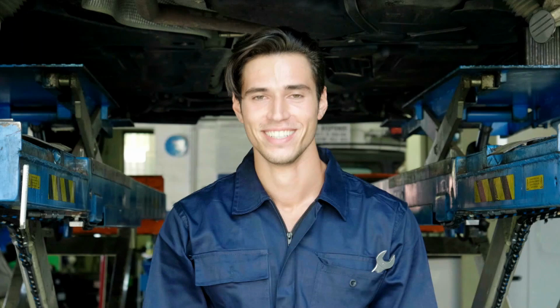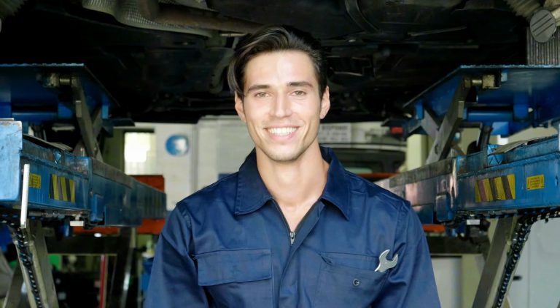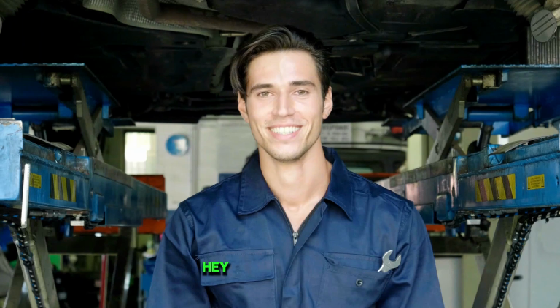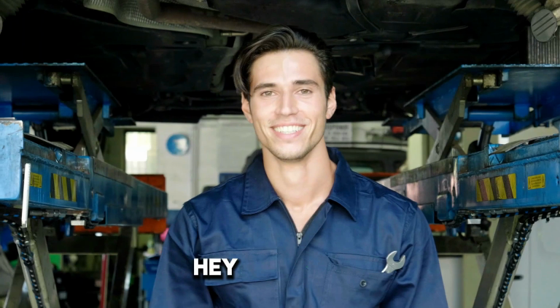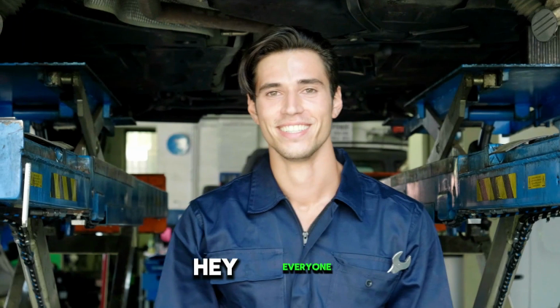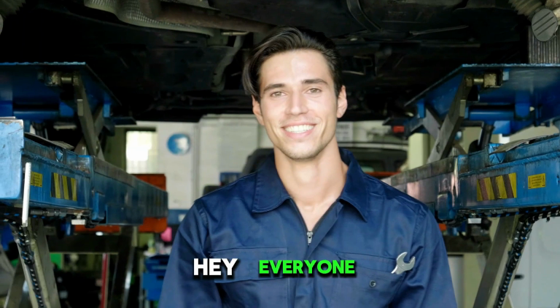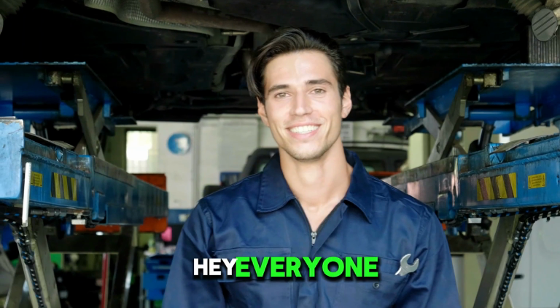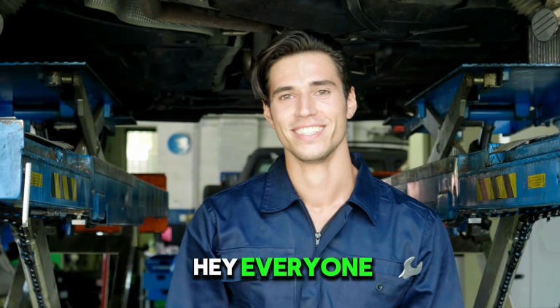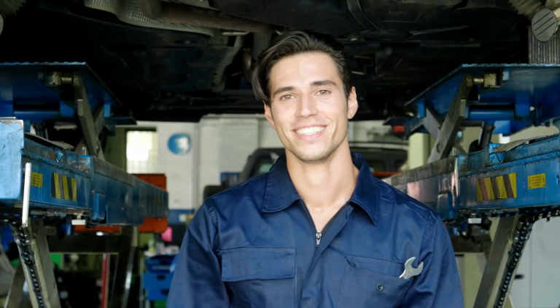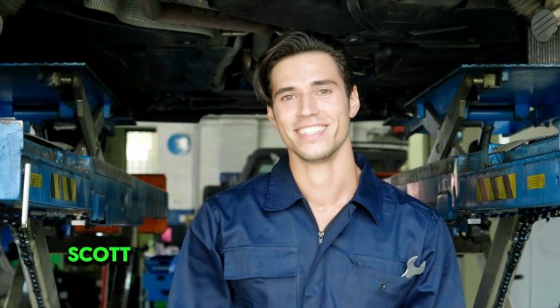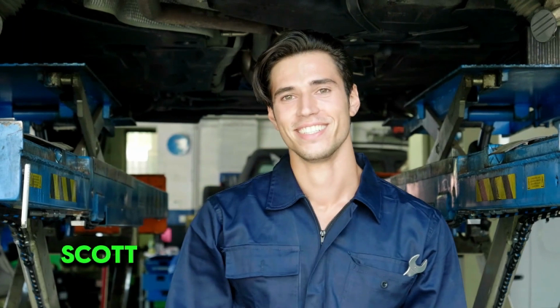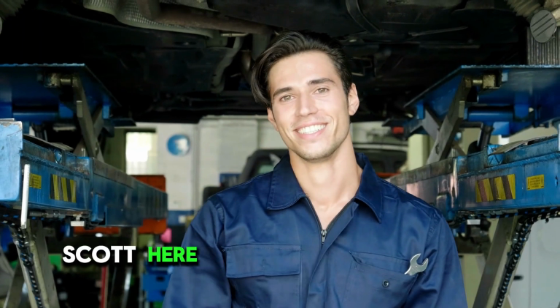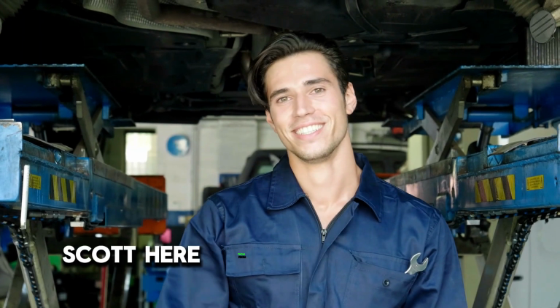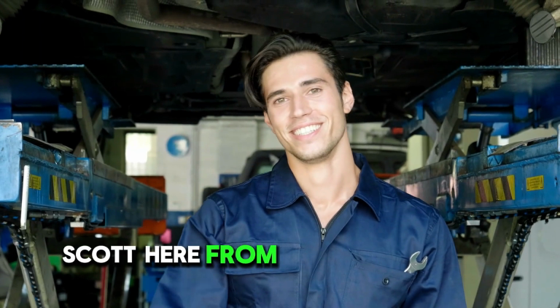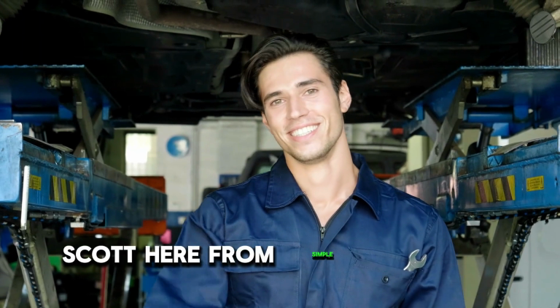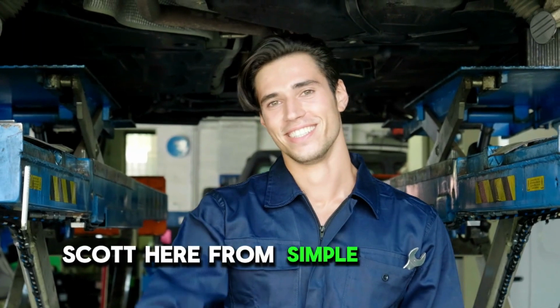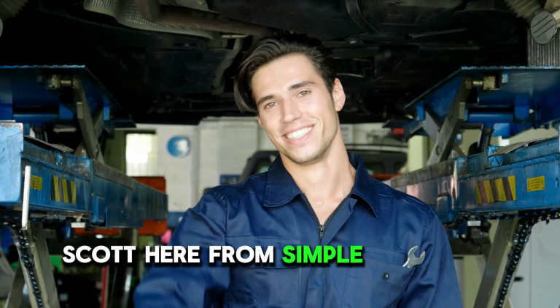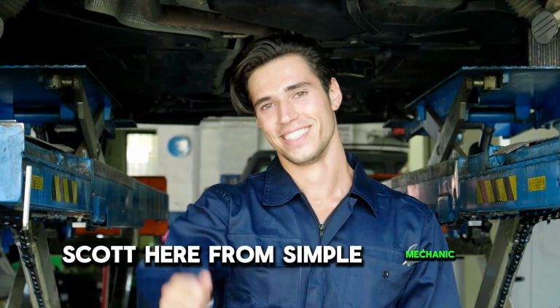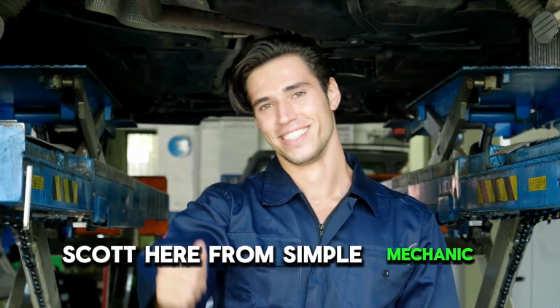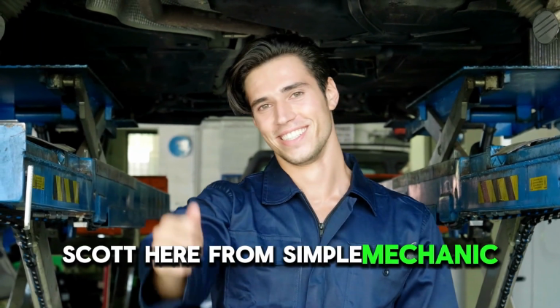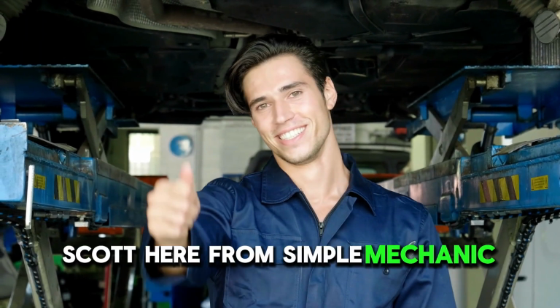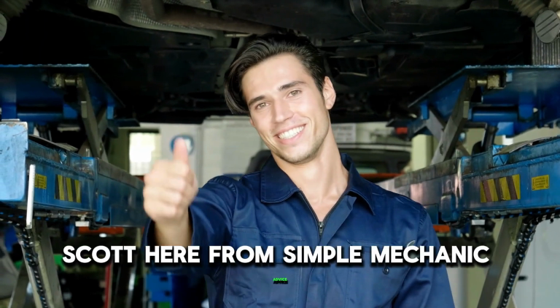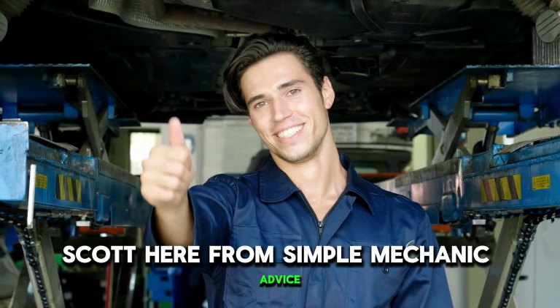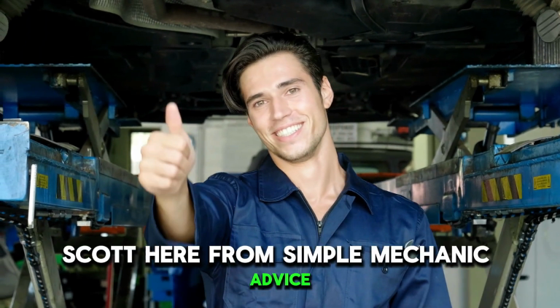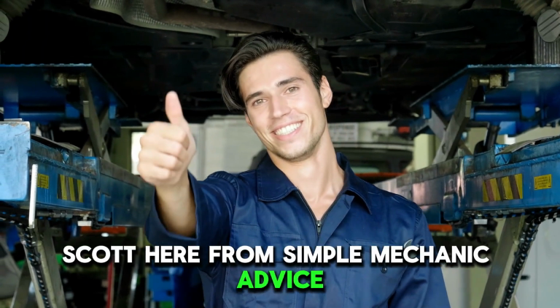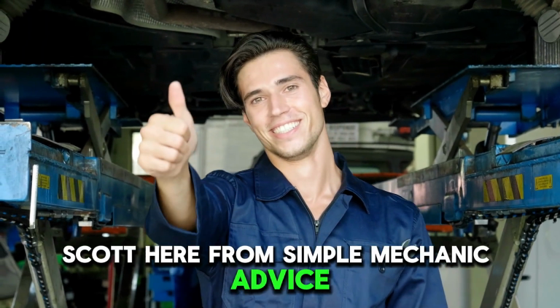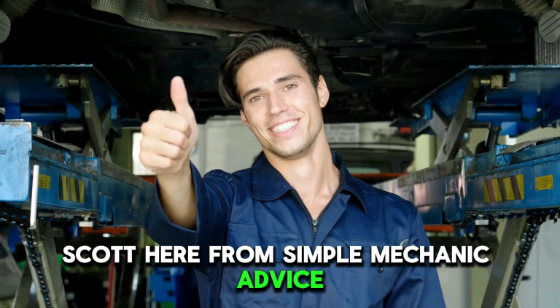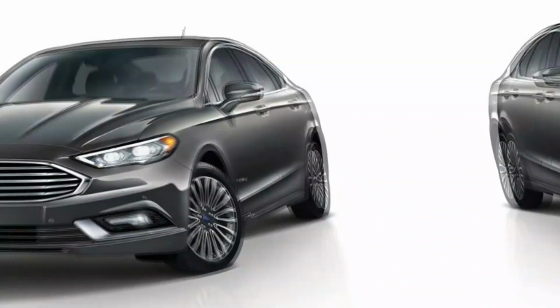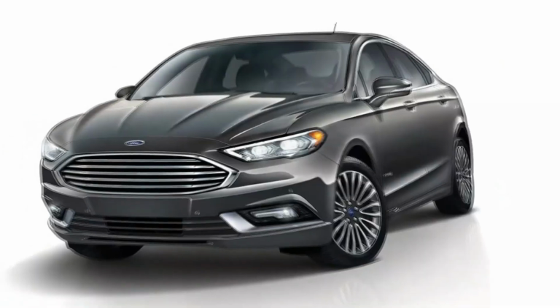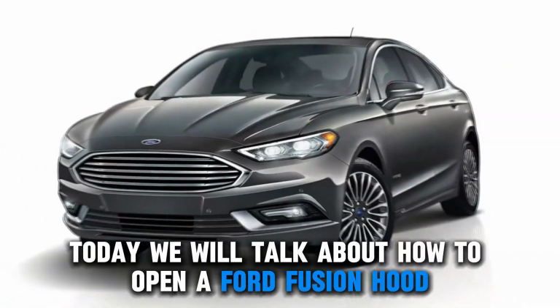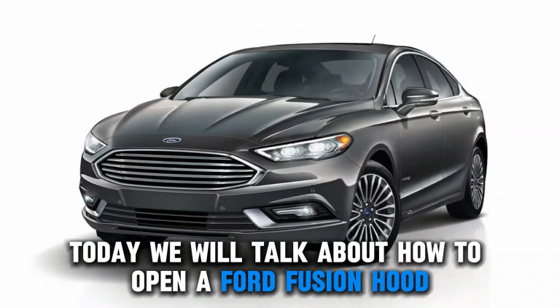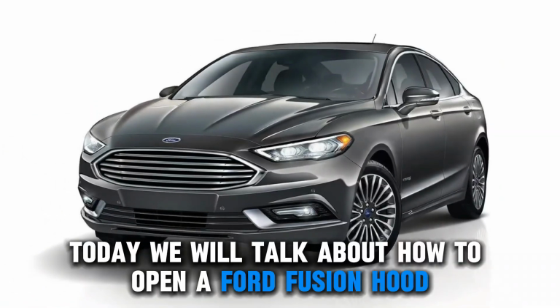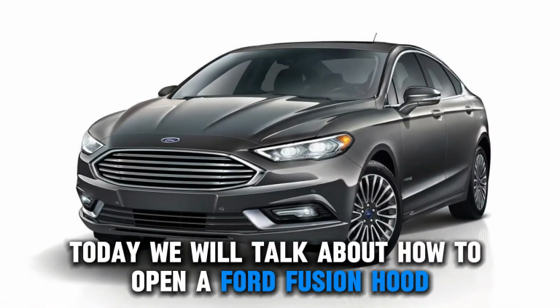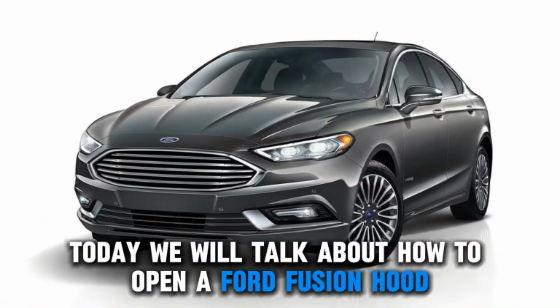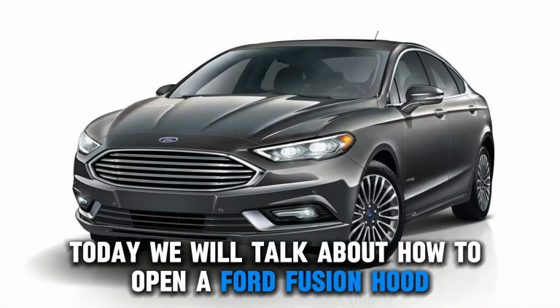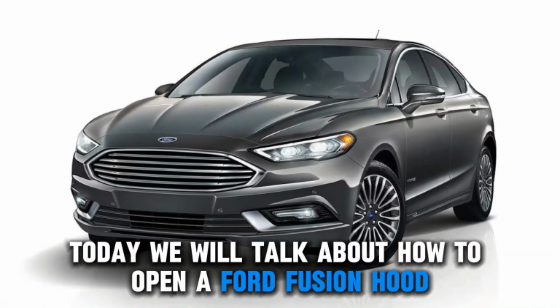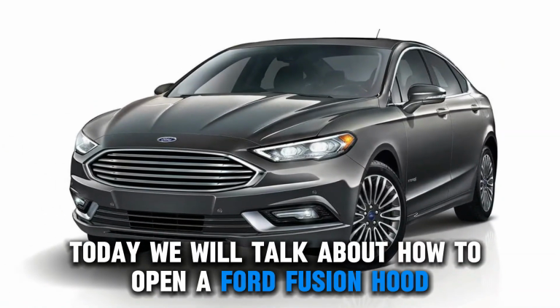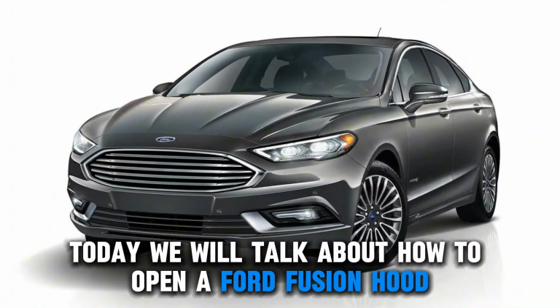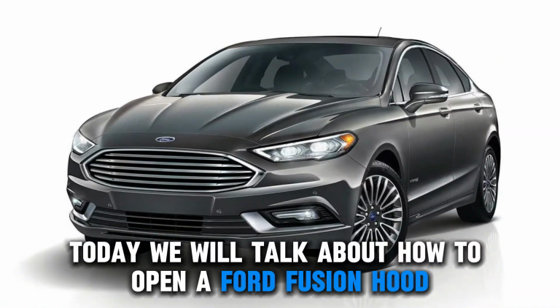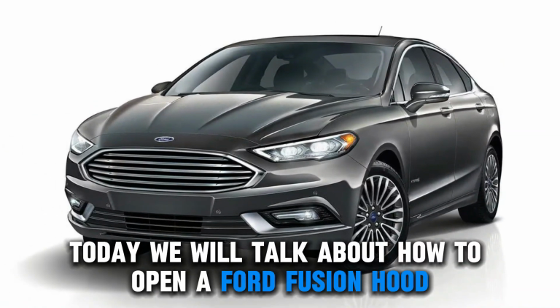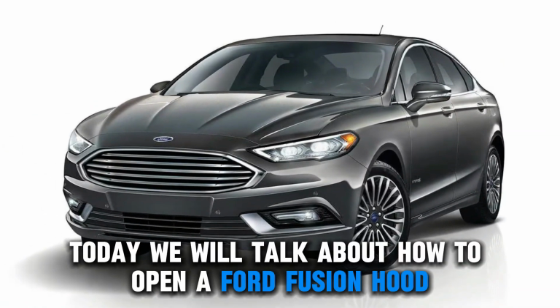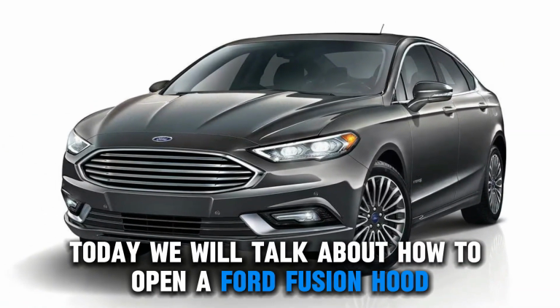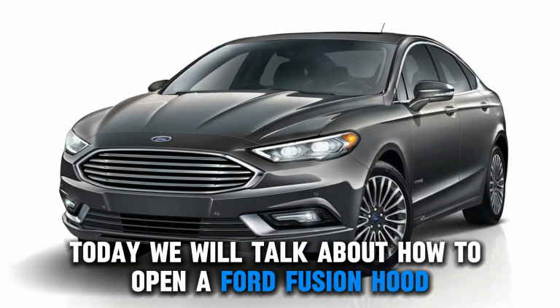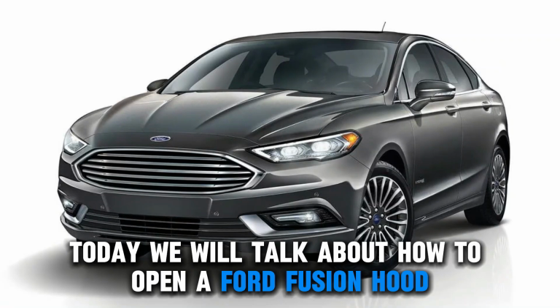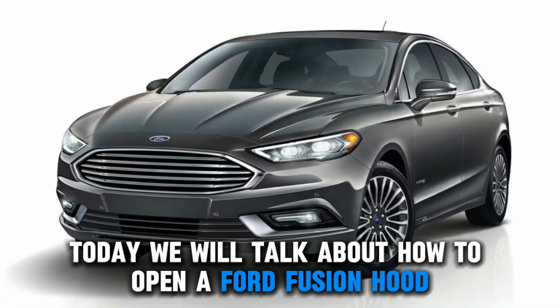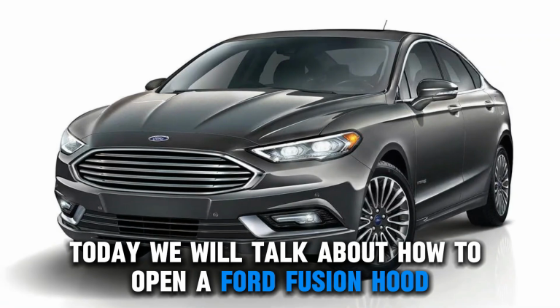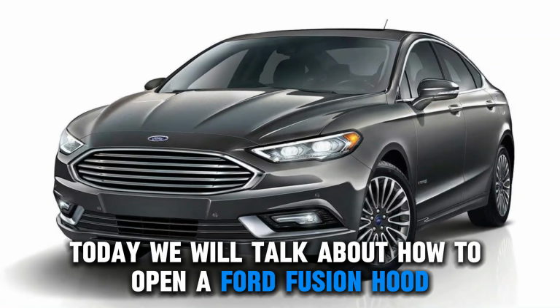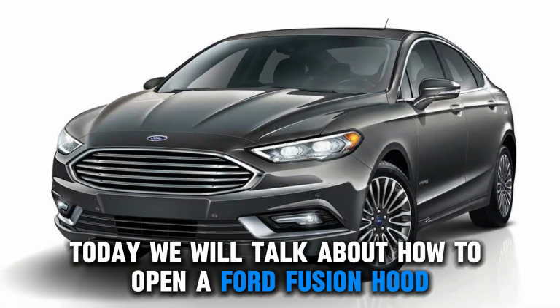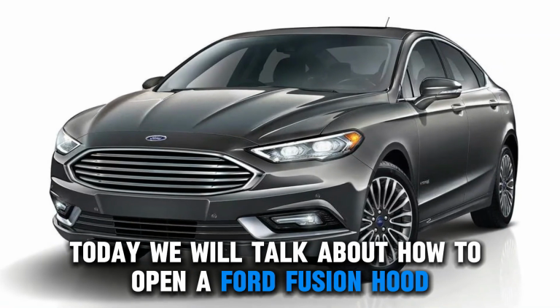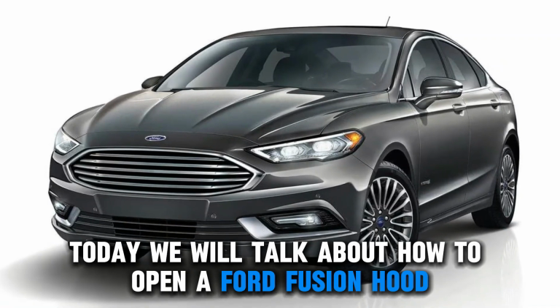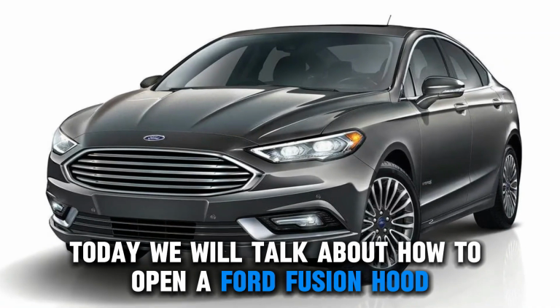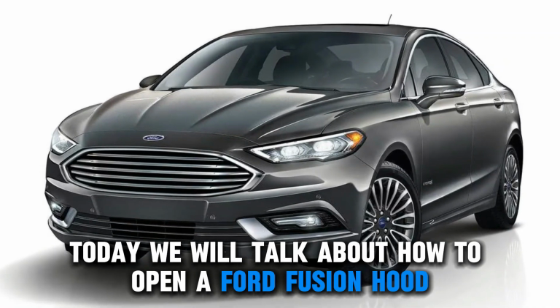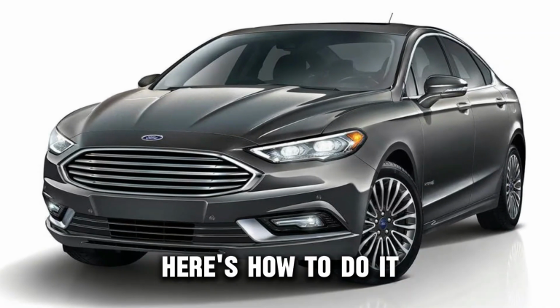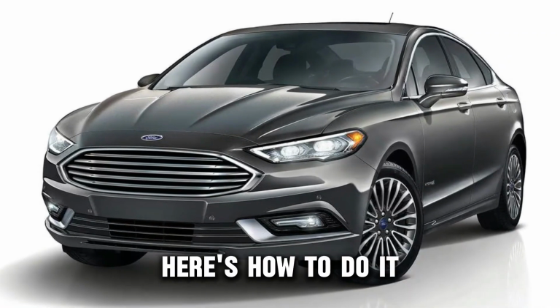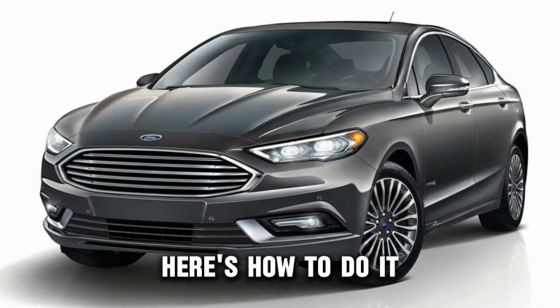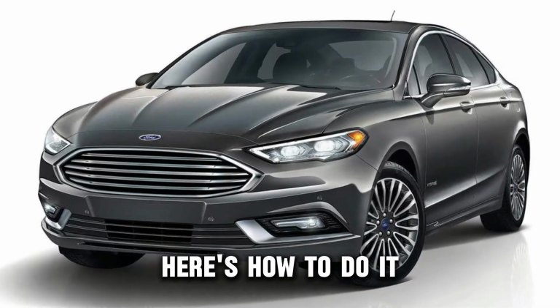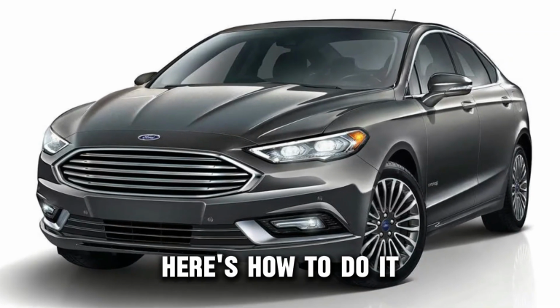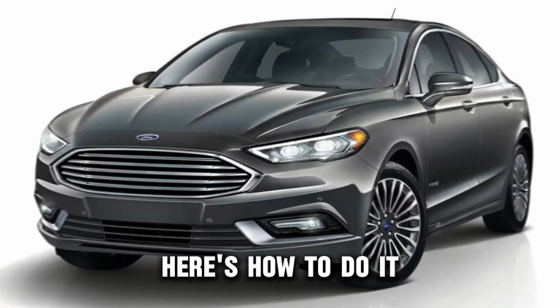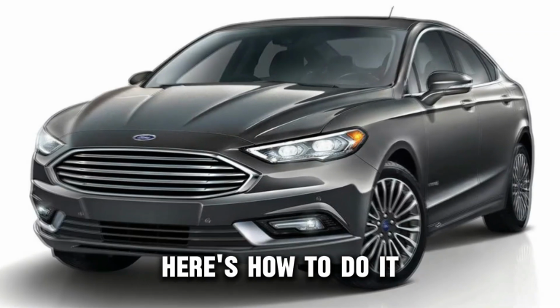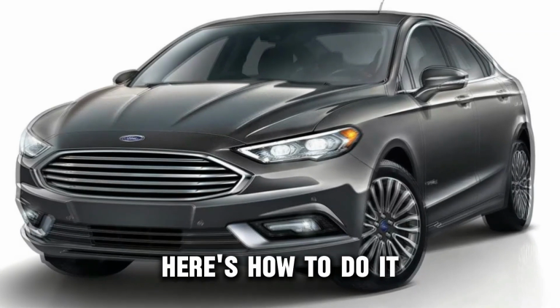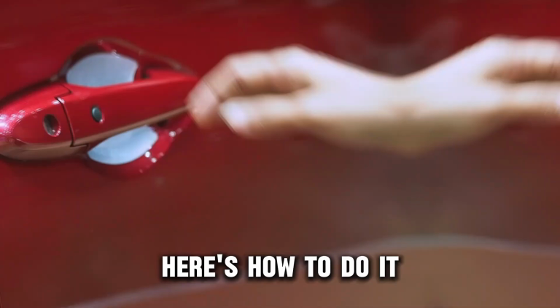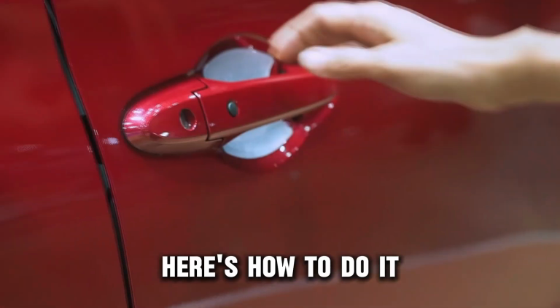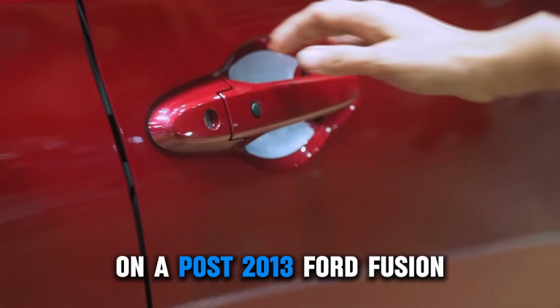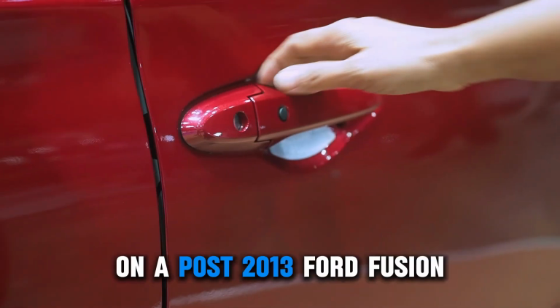Hey everyone, Scott here from Simple Mechanic Advice. Today we will talk about how to open a Ford Fusion hood. Here is how to do it.